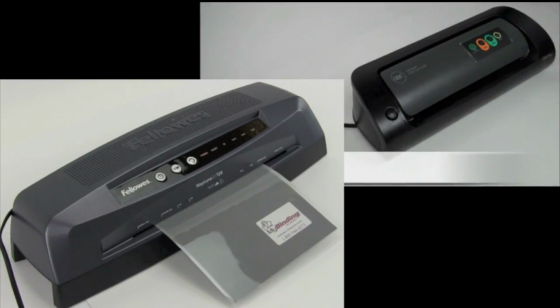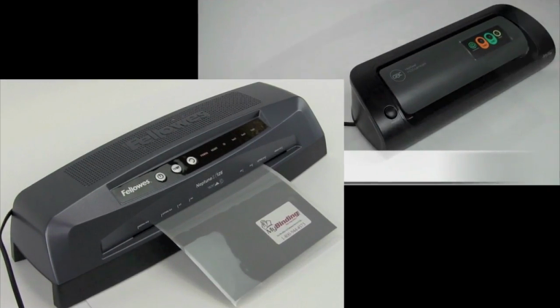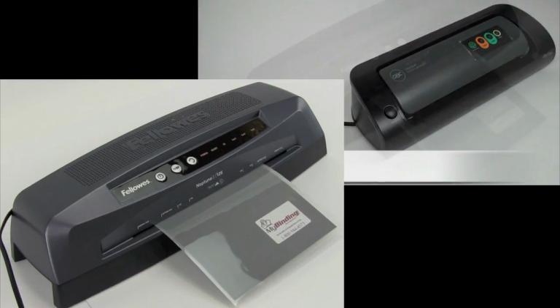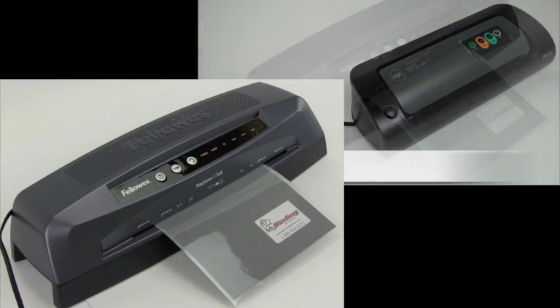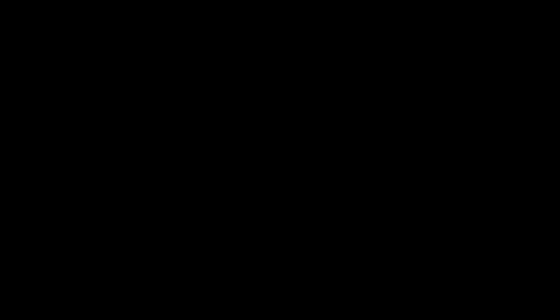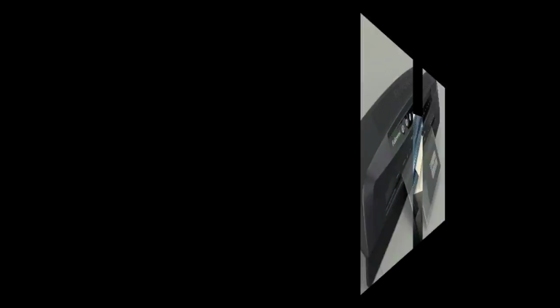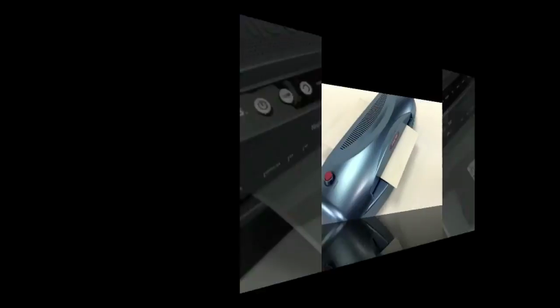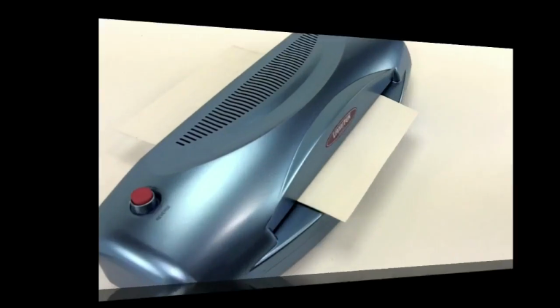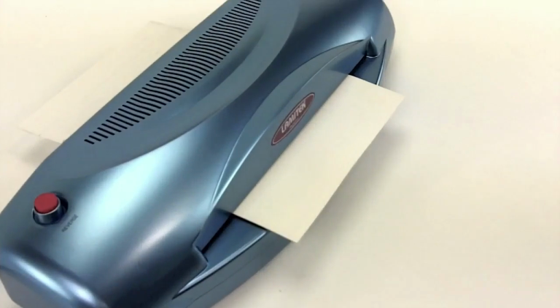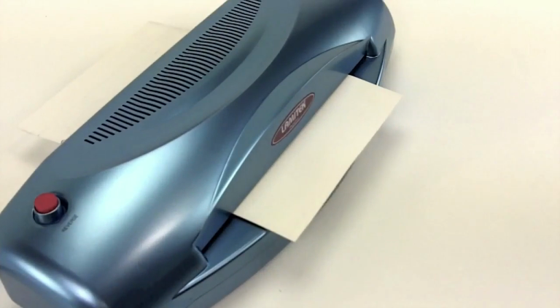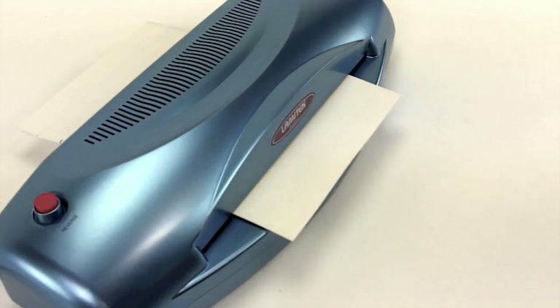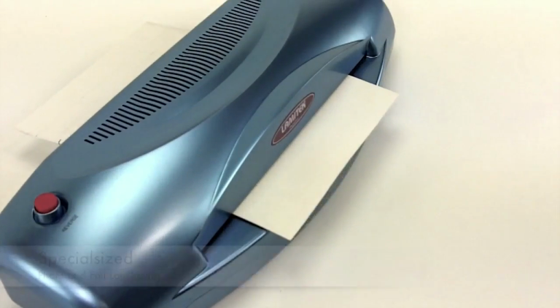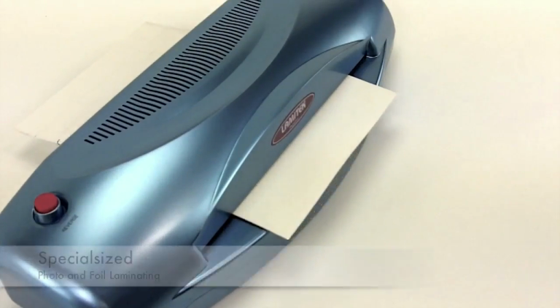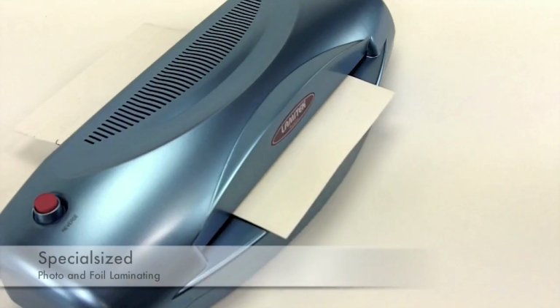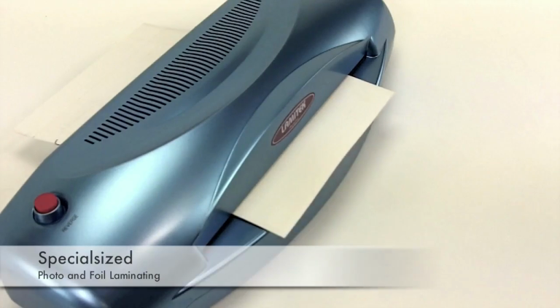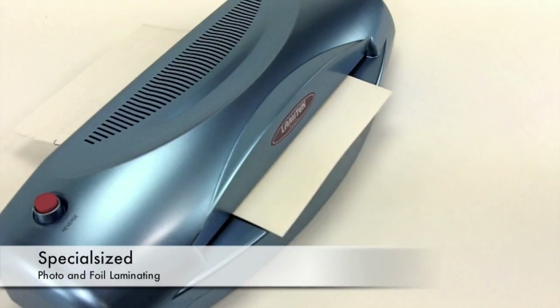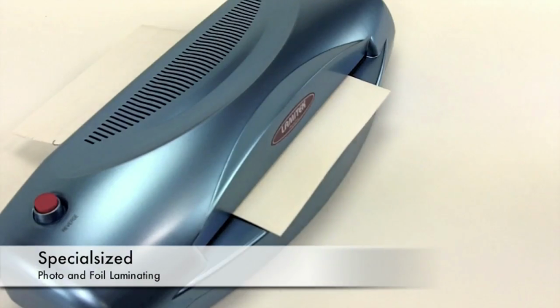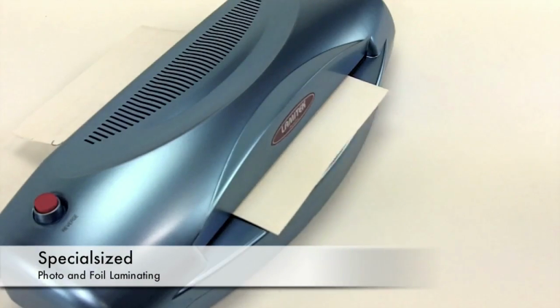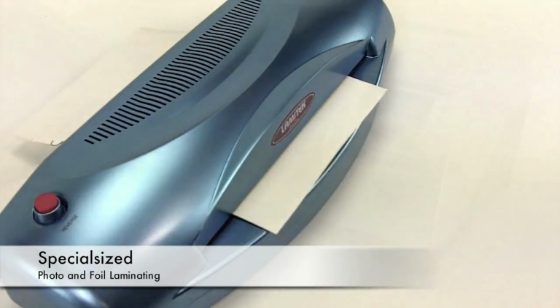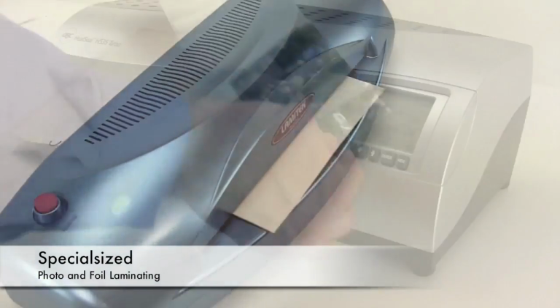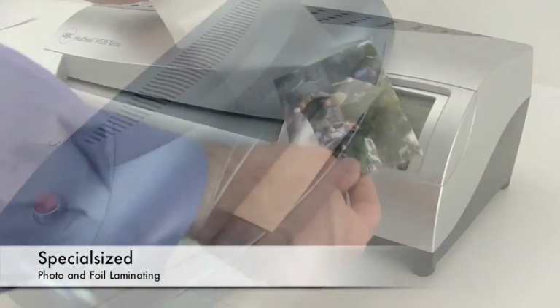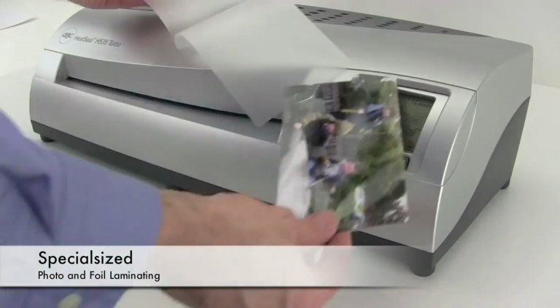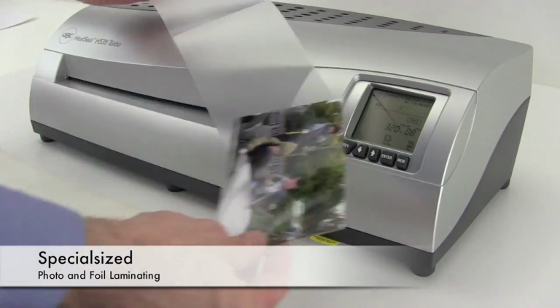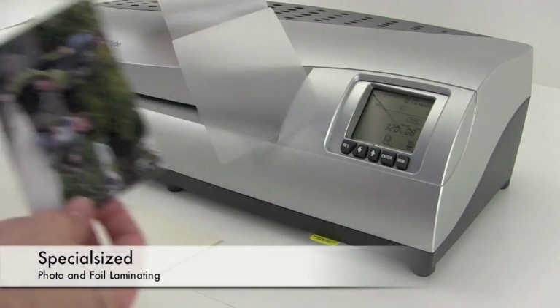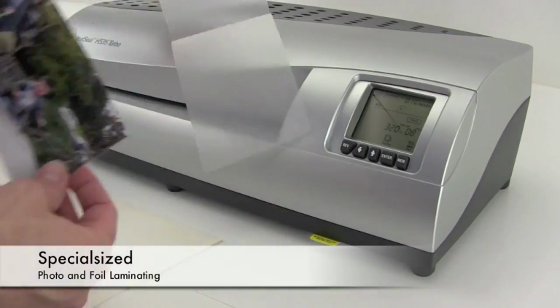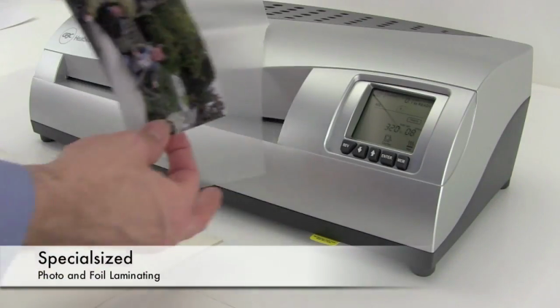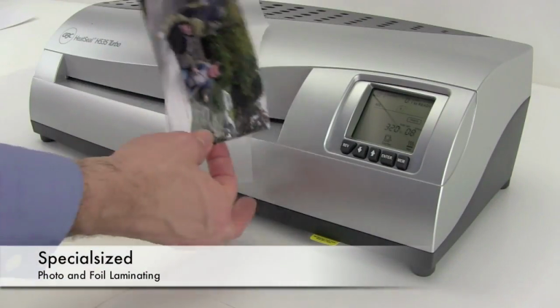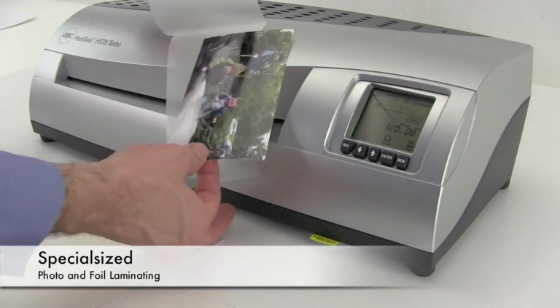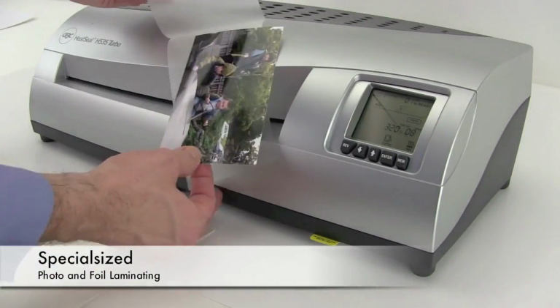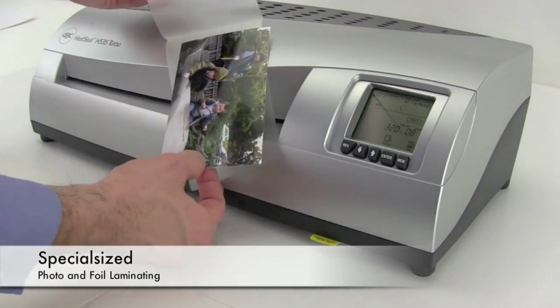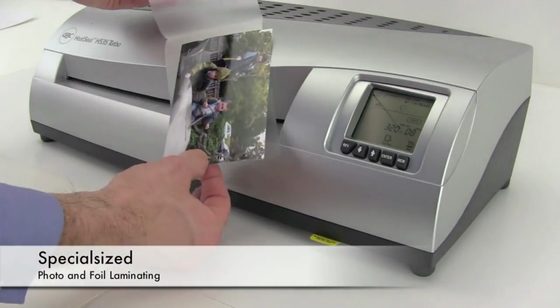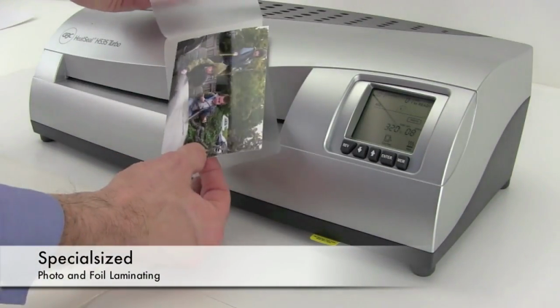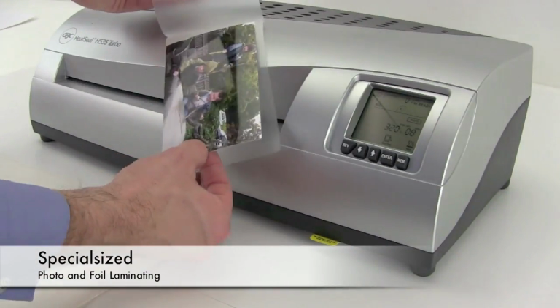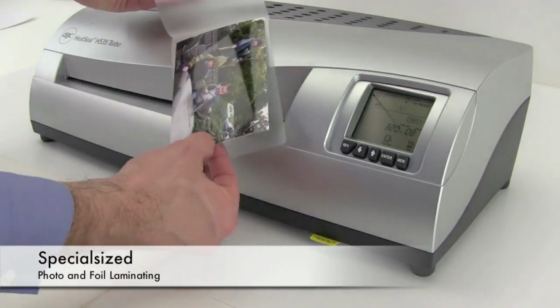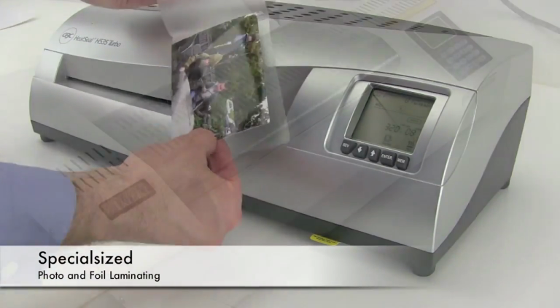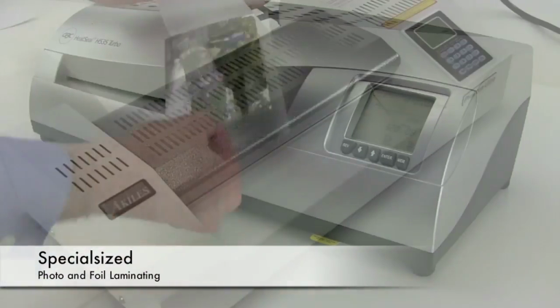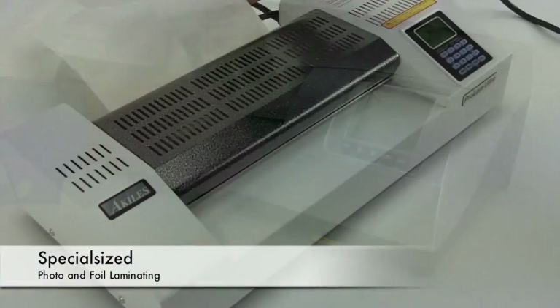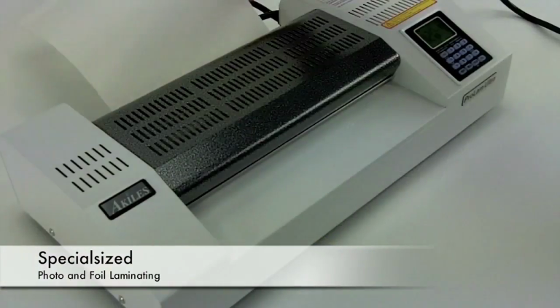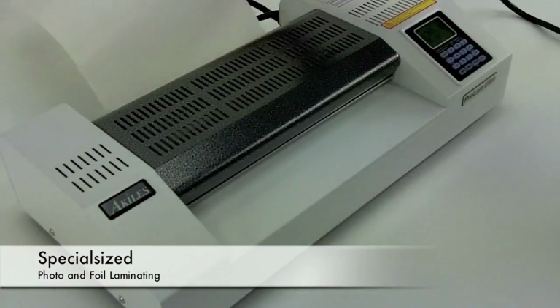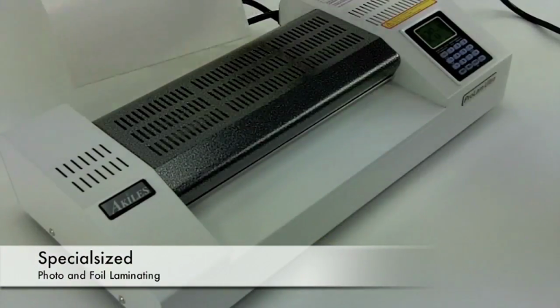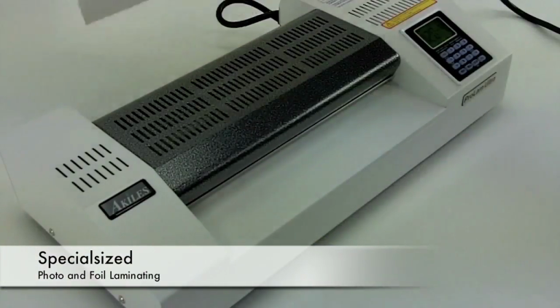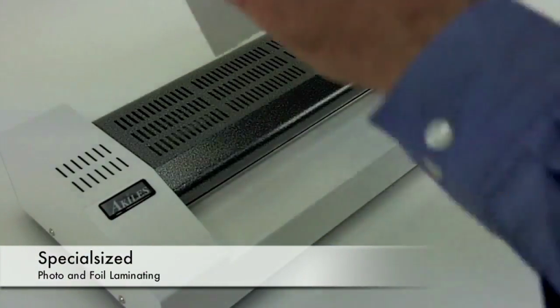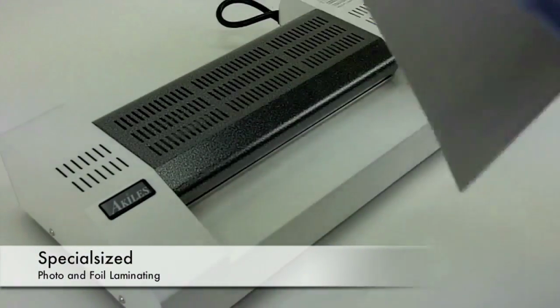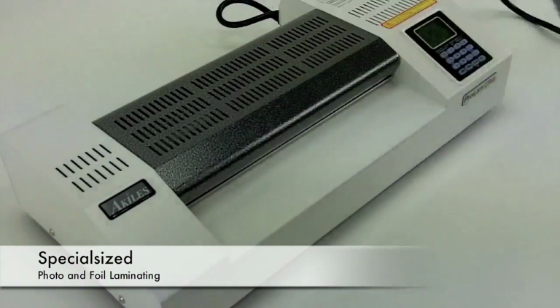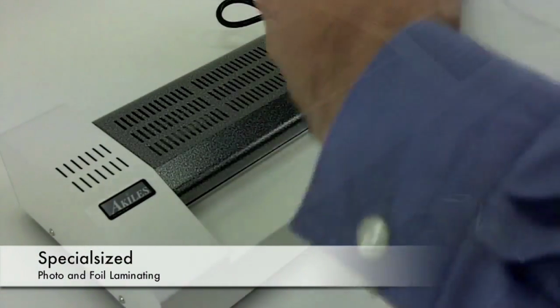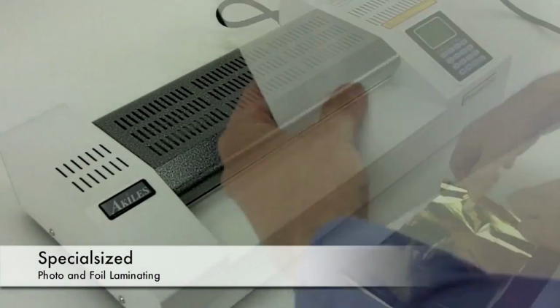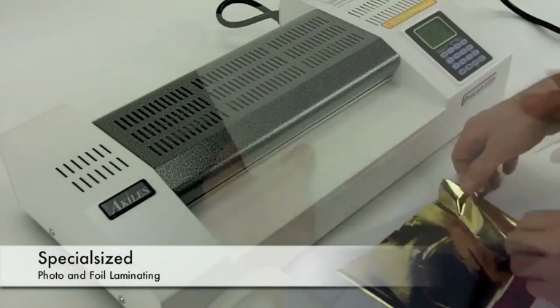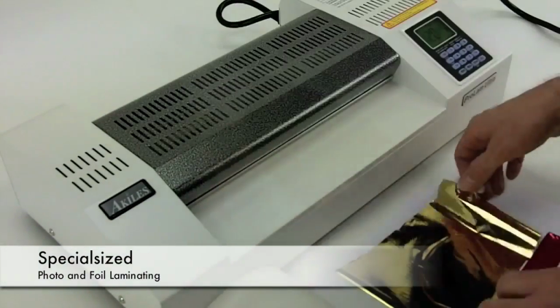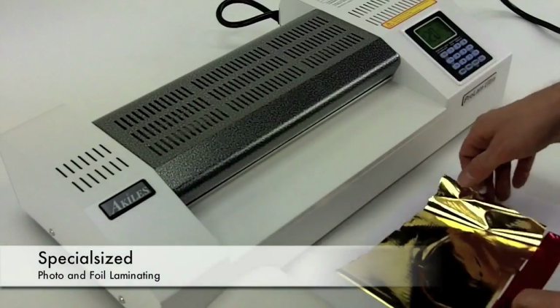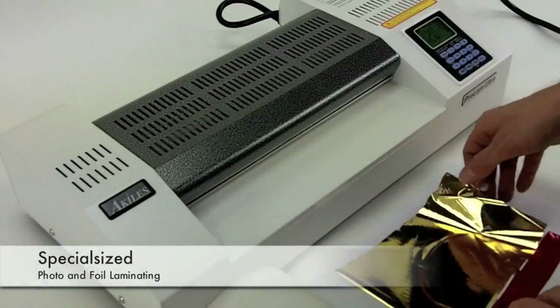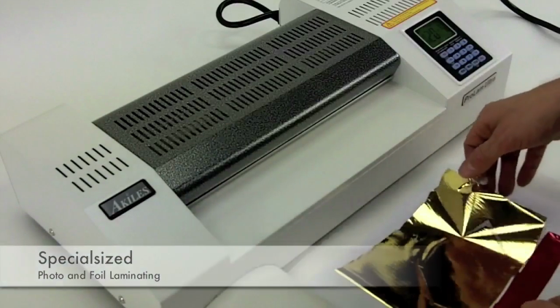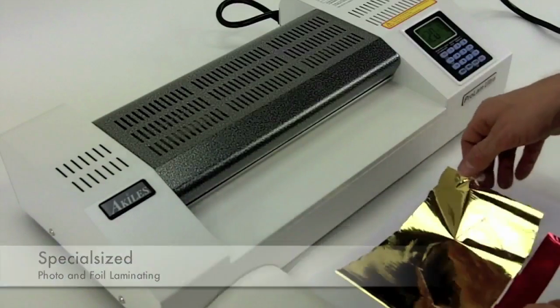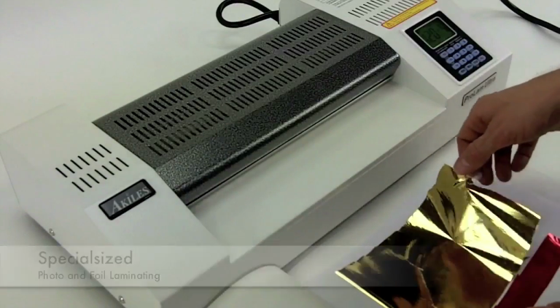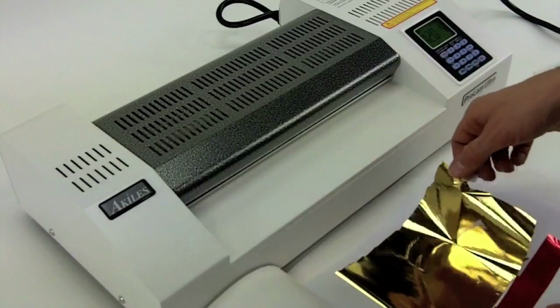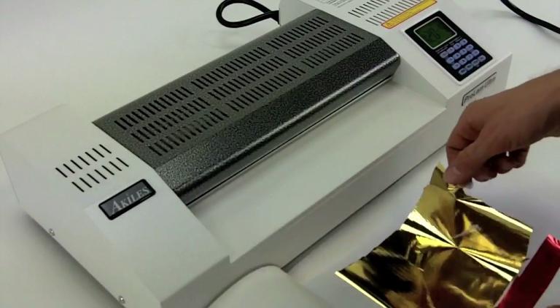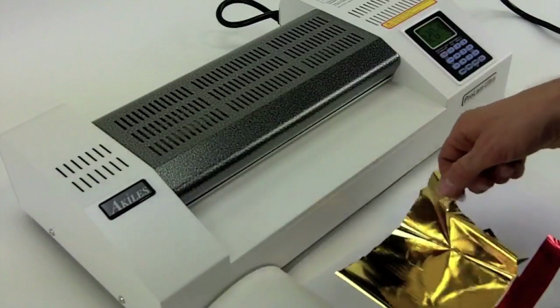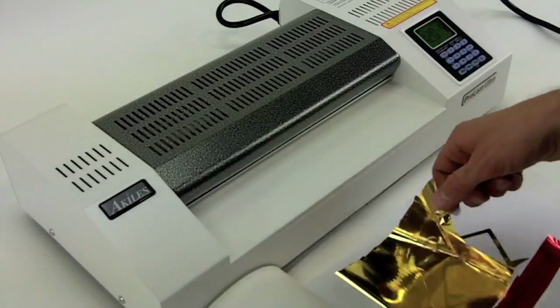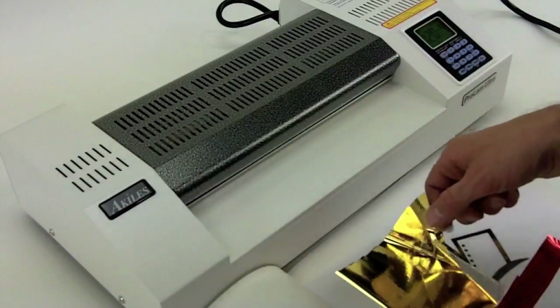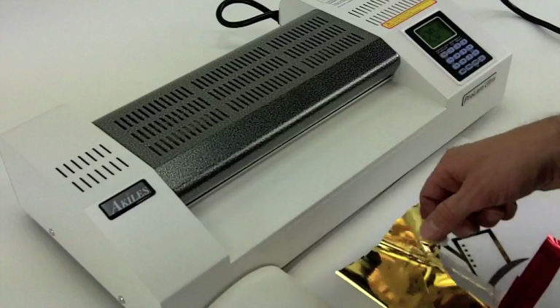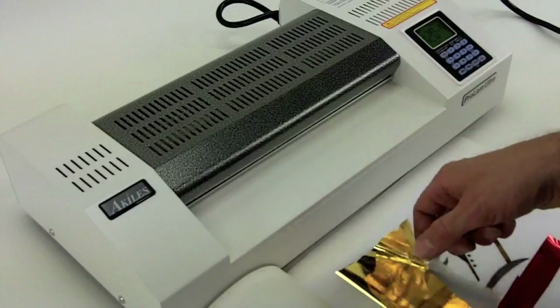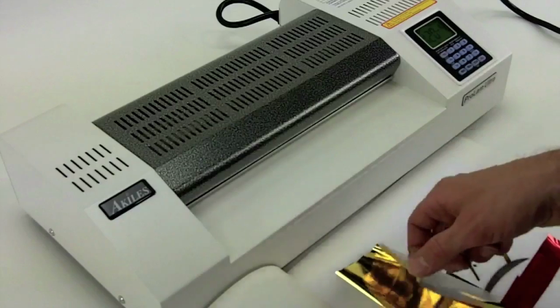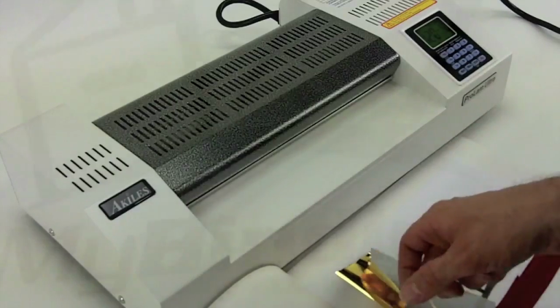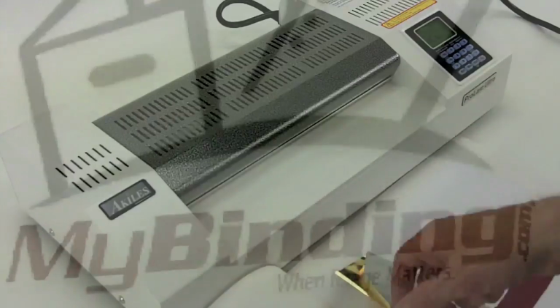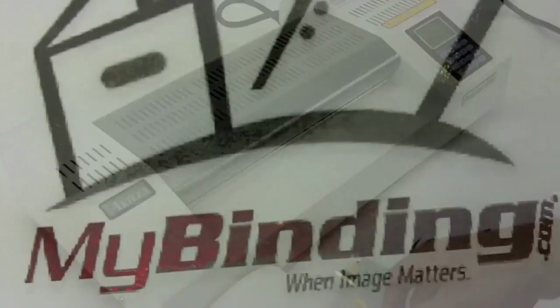We have a number of specialized laminators that can handle heat-sensitive documents or use heat as a tool, for instance for photos or foil lamination.